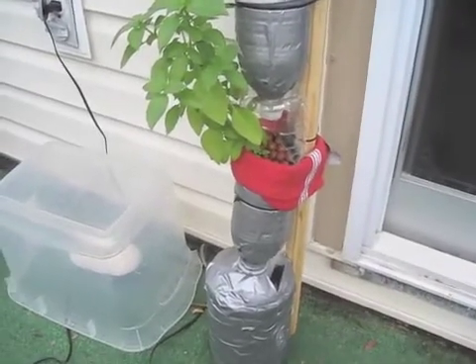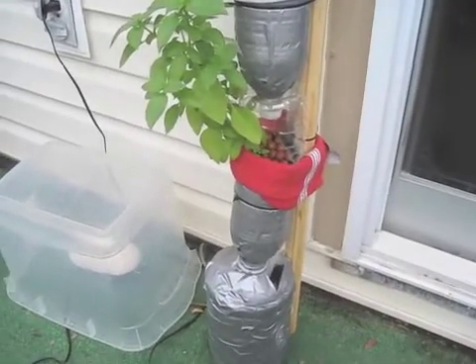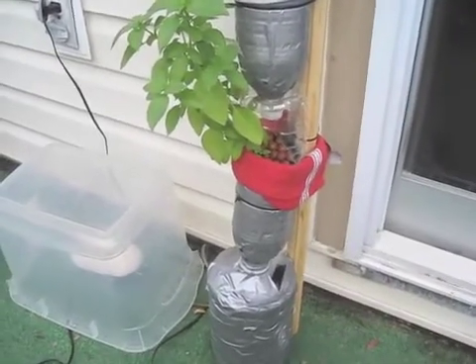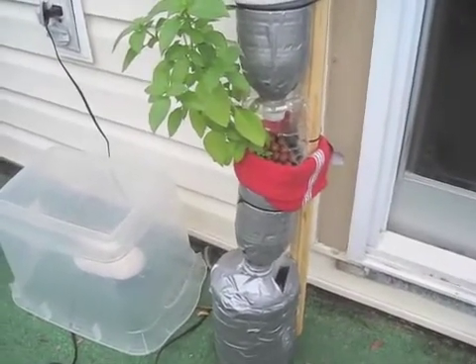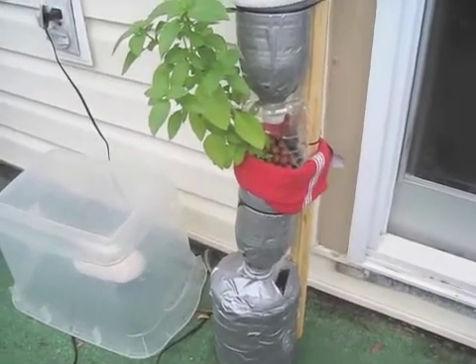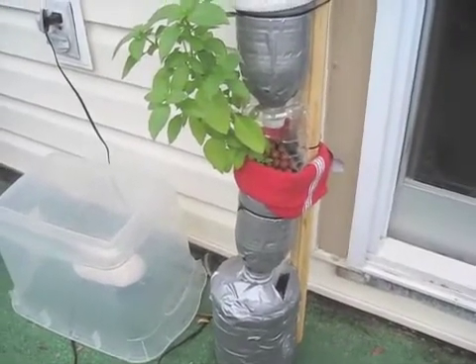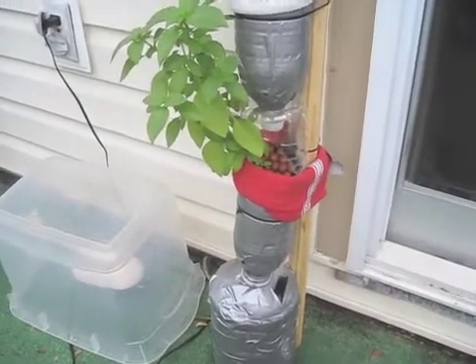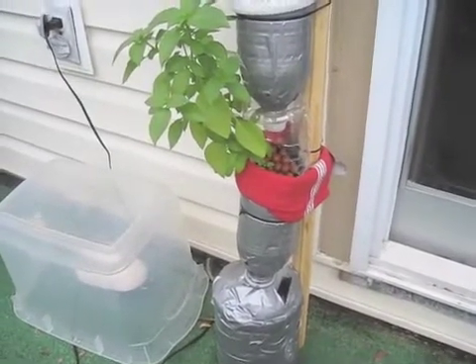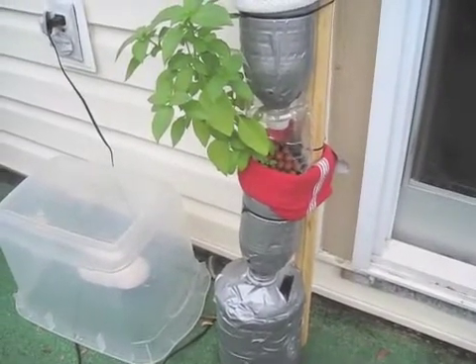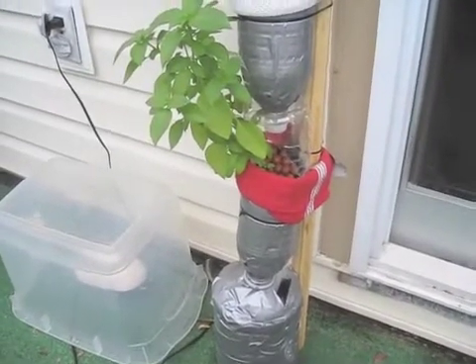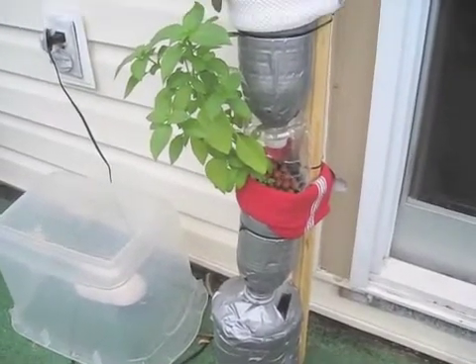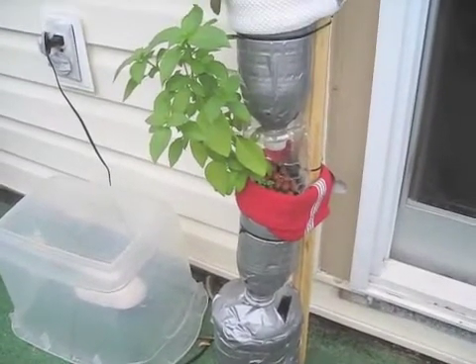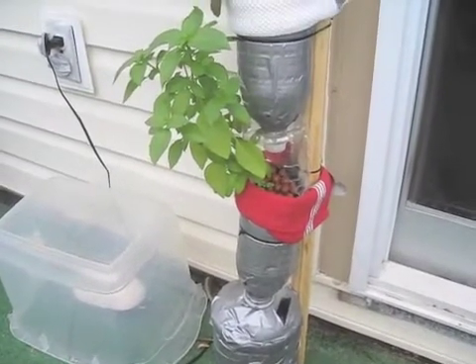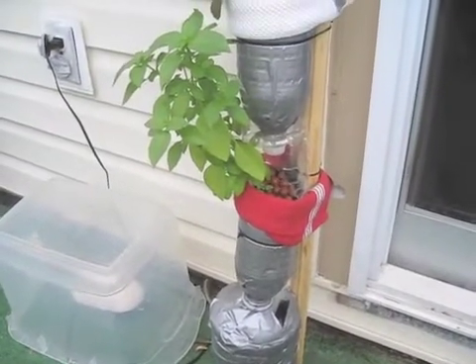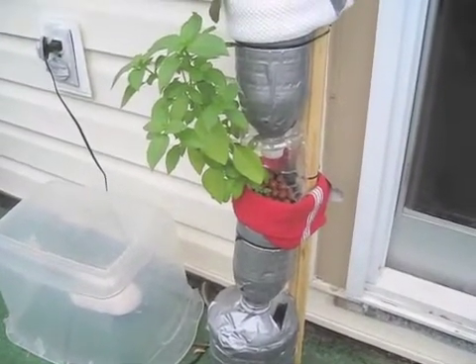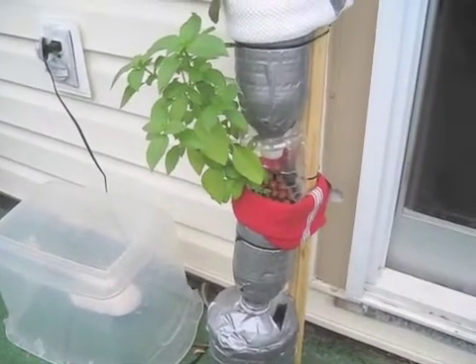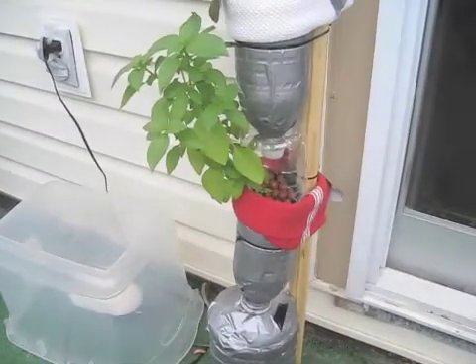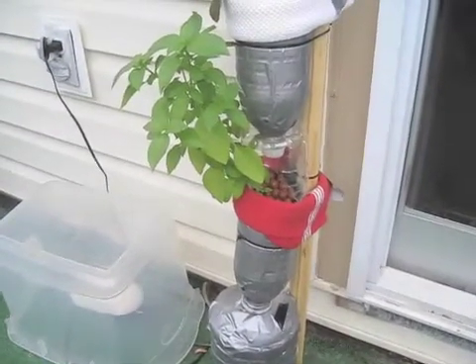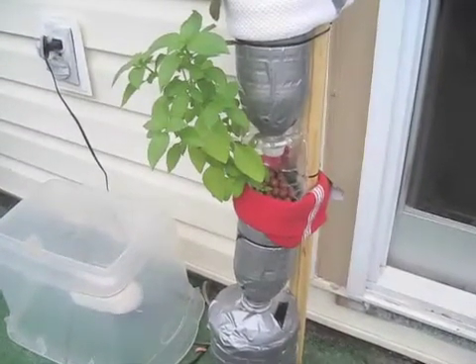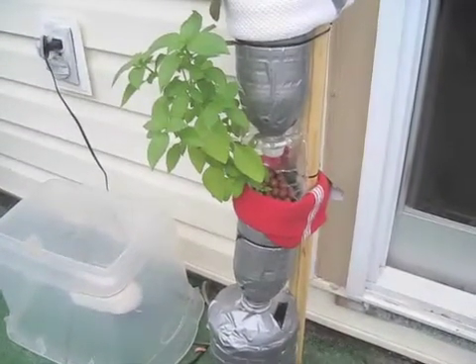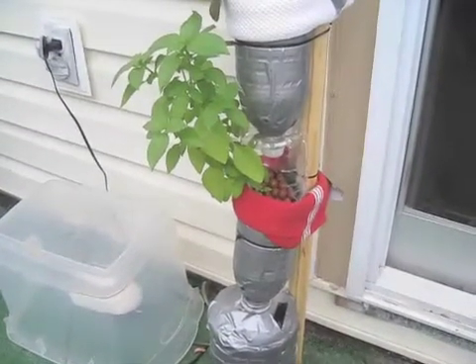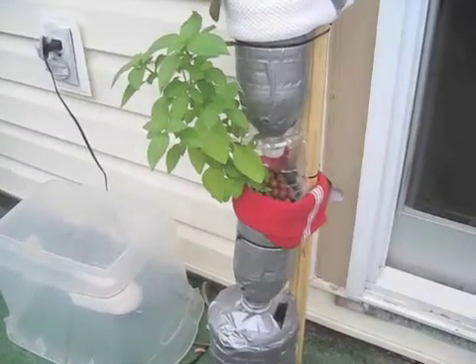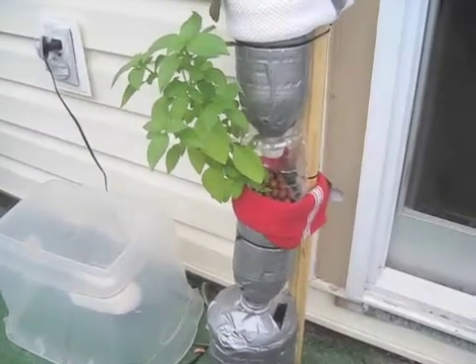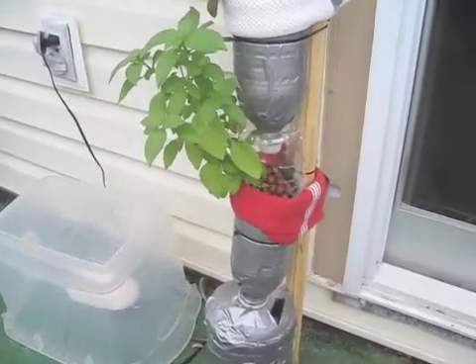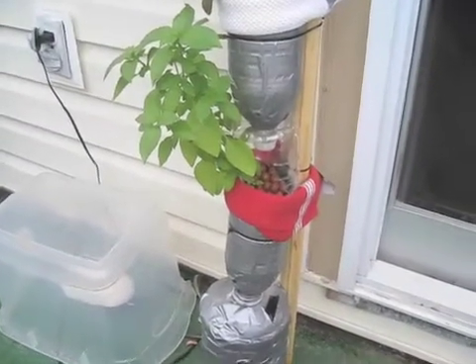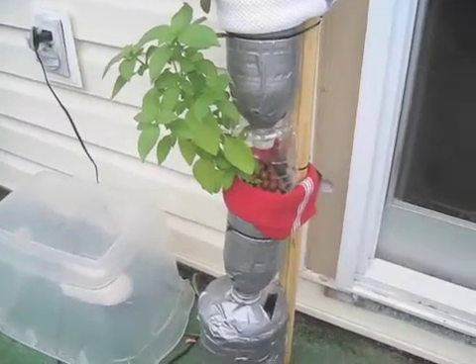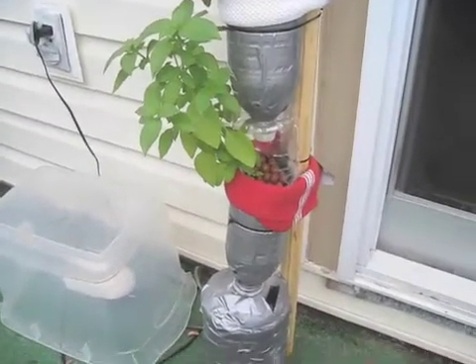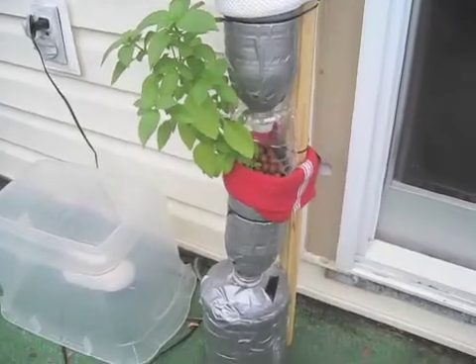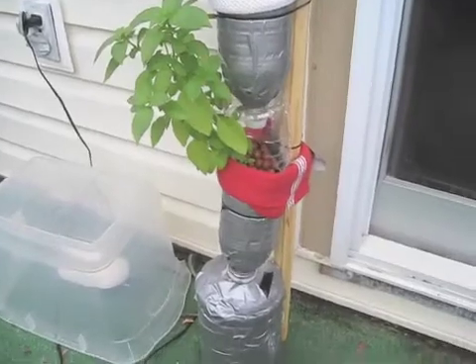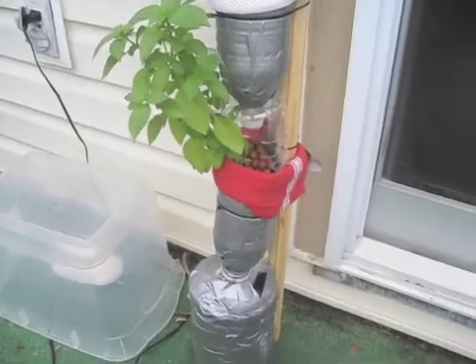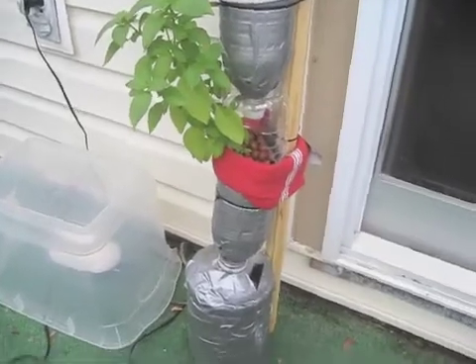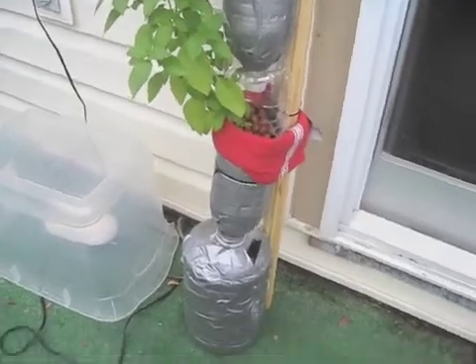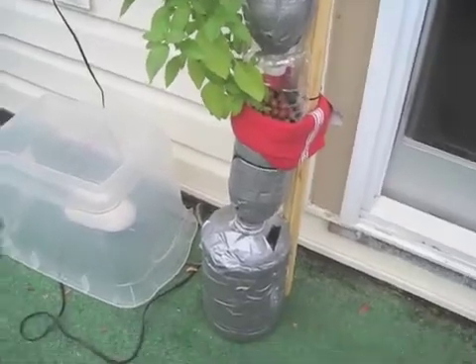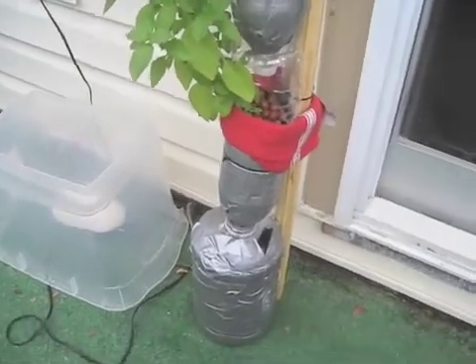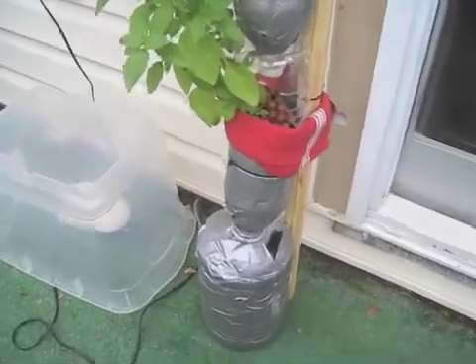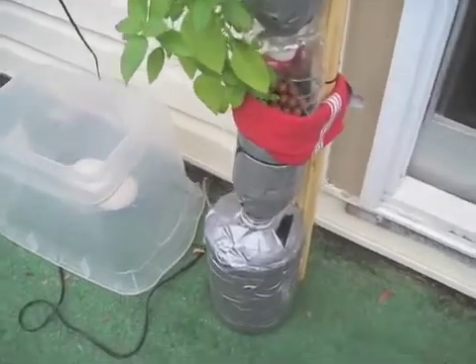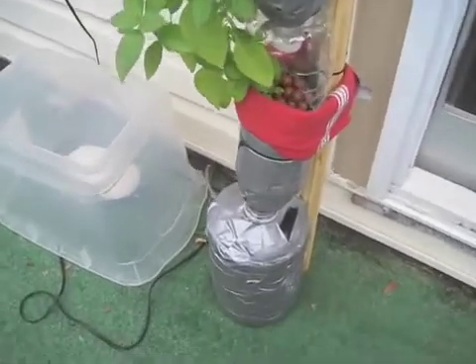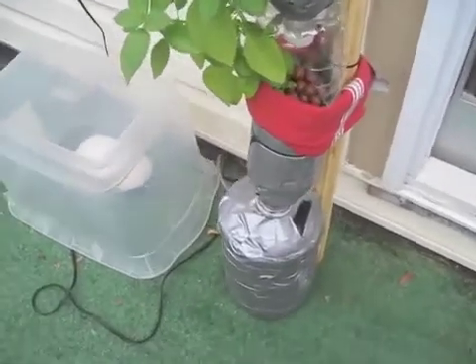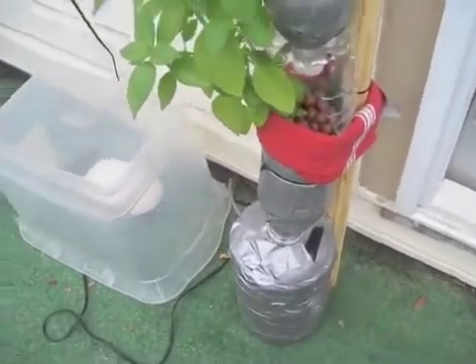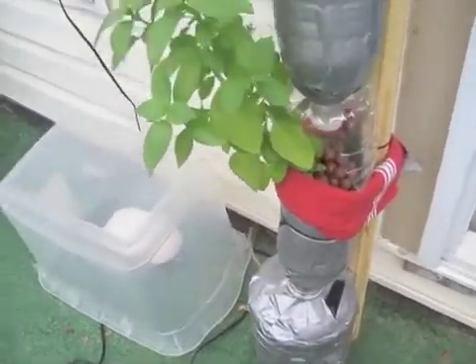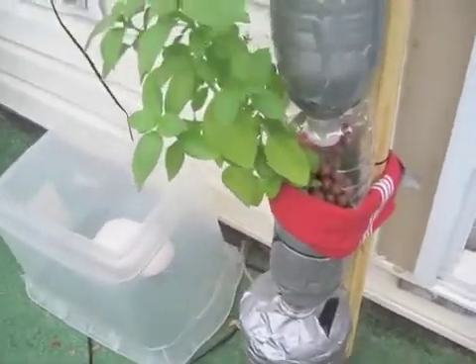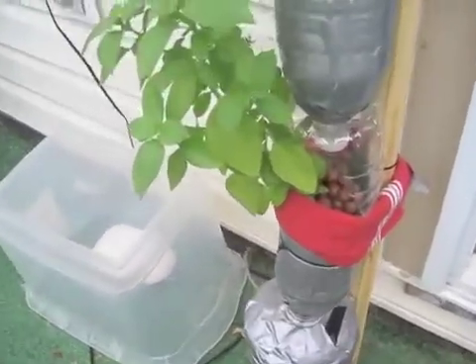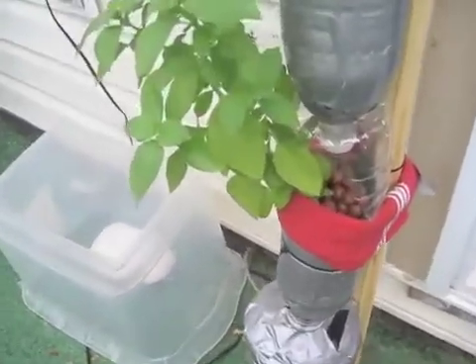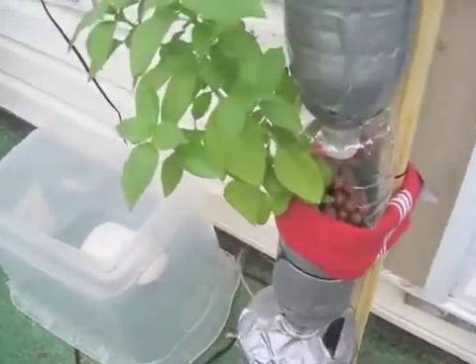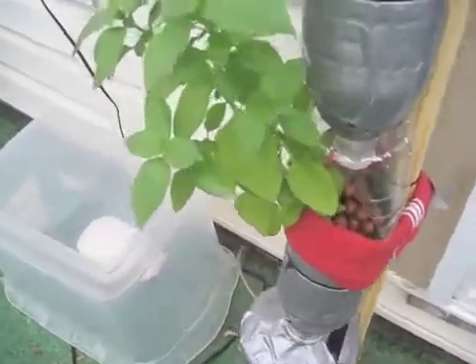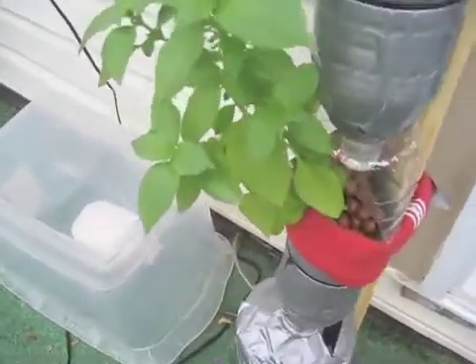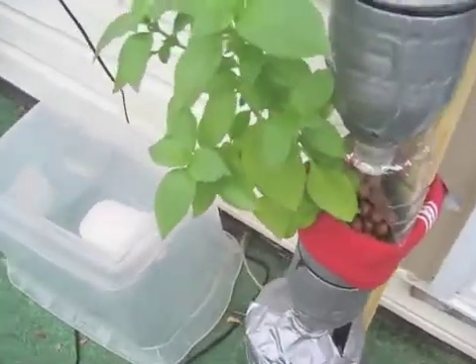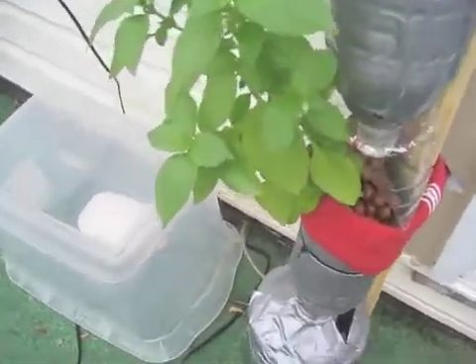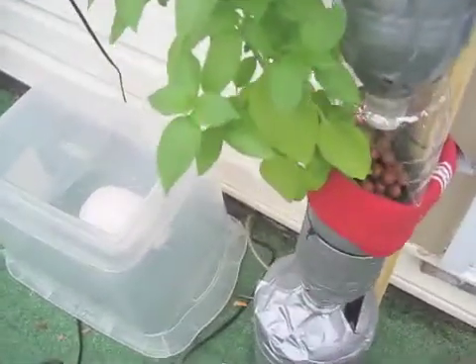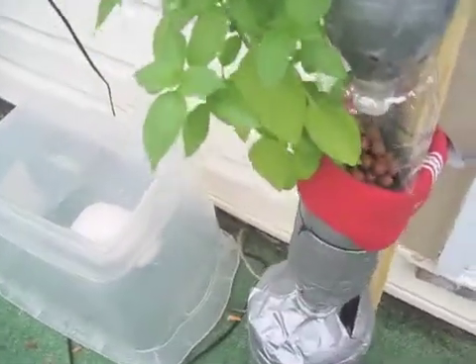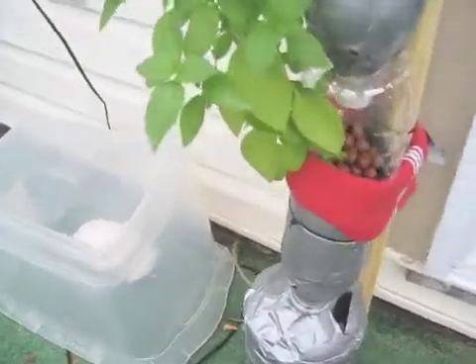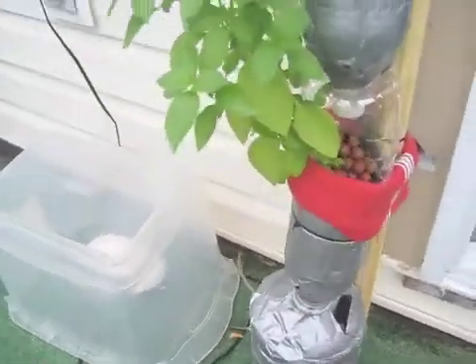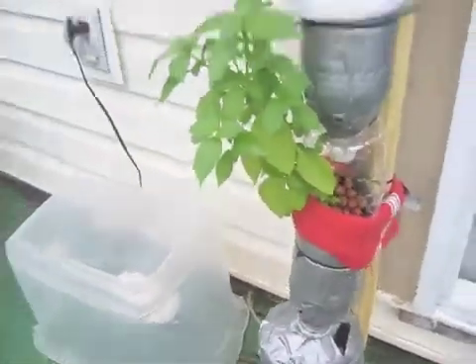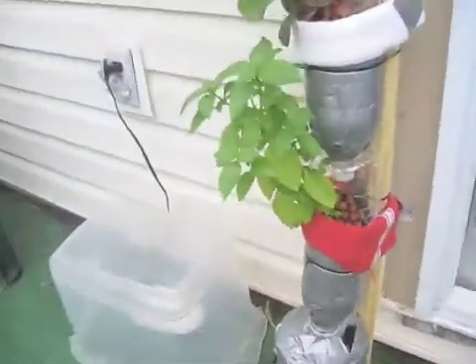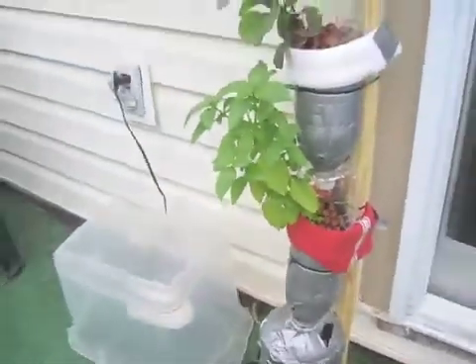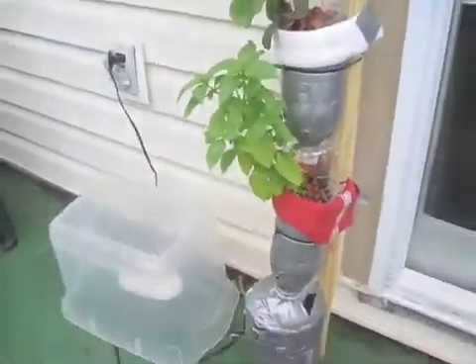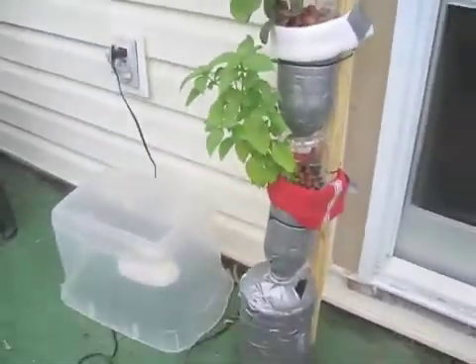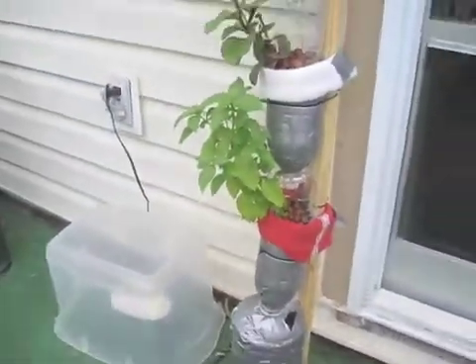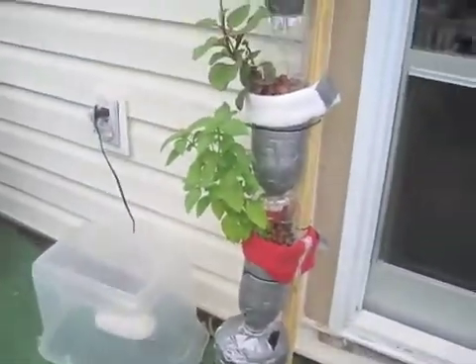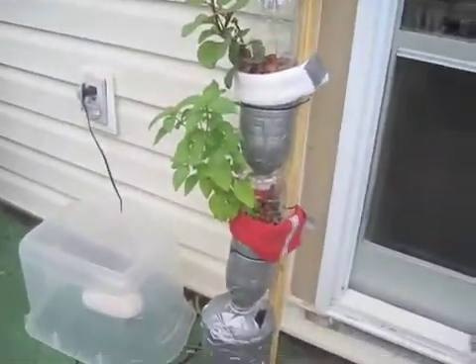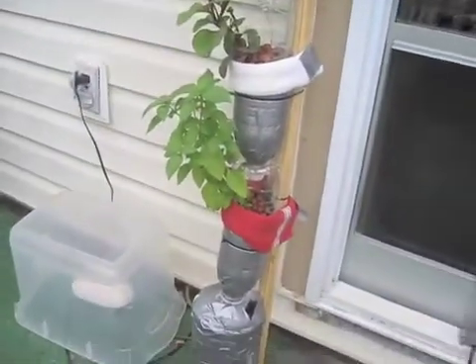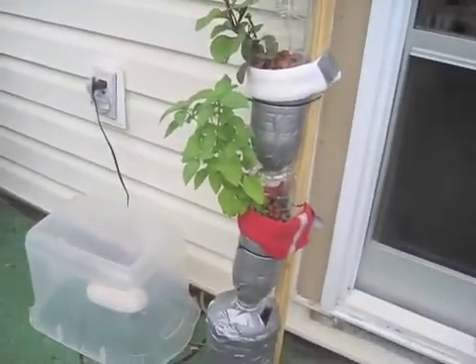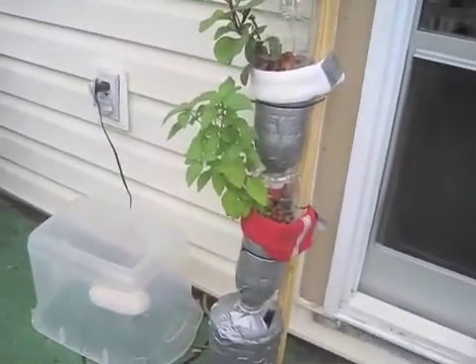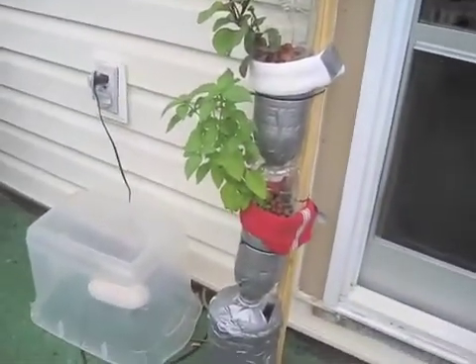Alright, so I thought I'd do an update on my window farm and some of the changes that I've made.